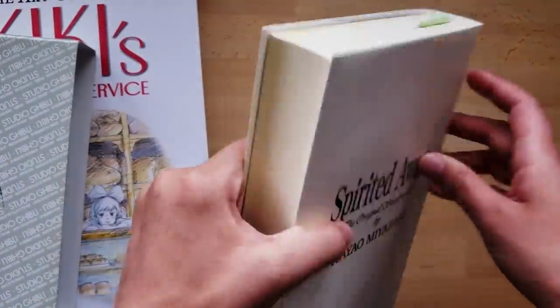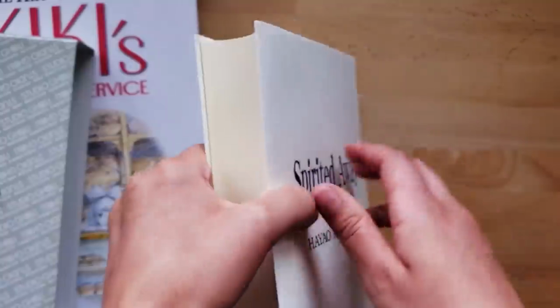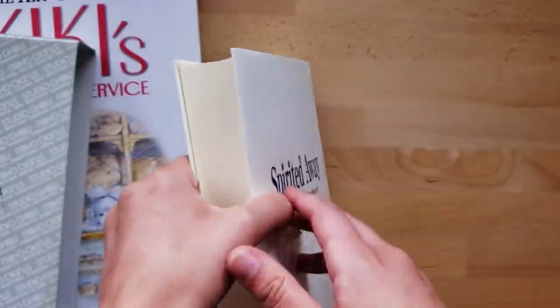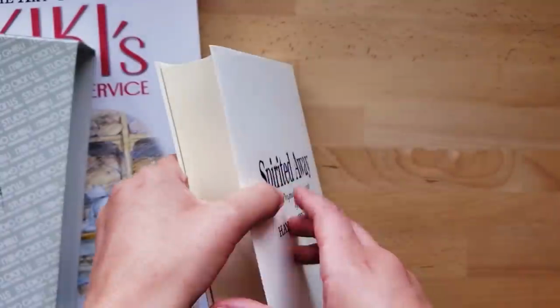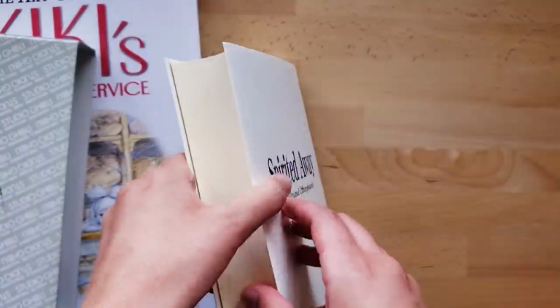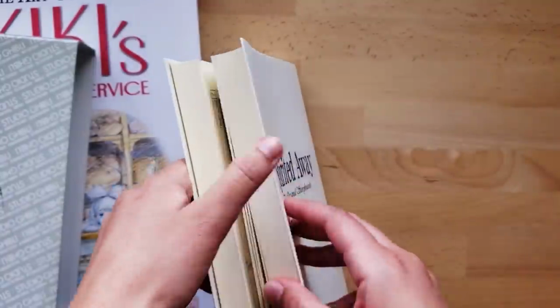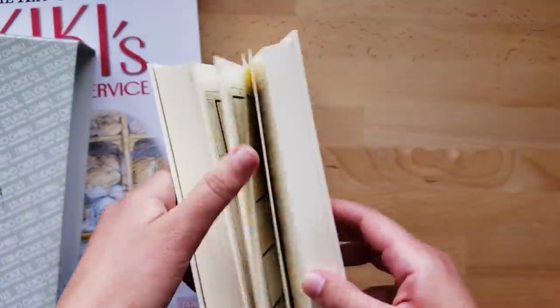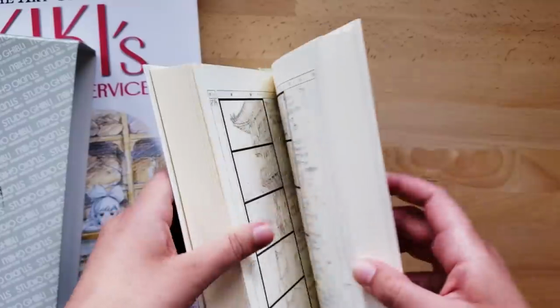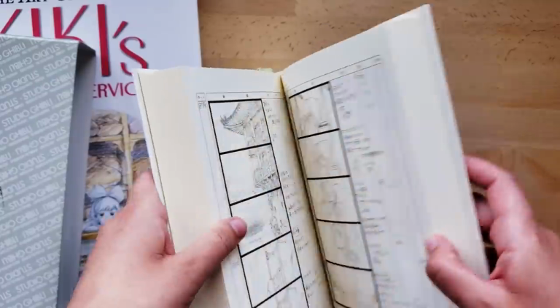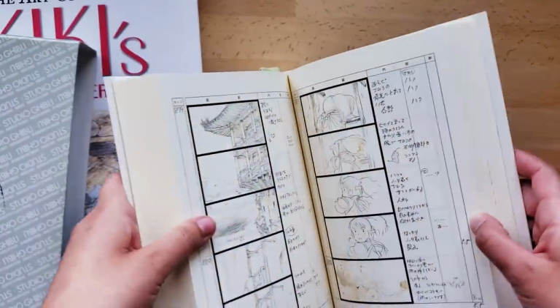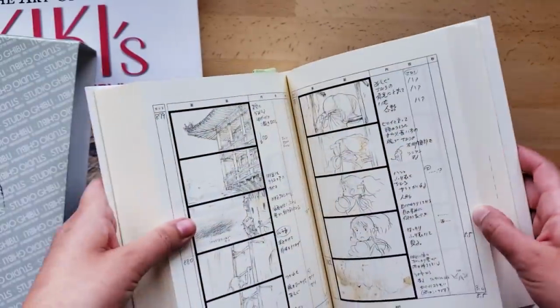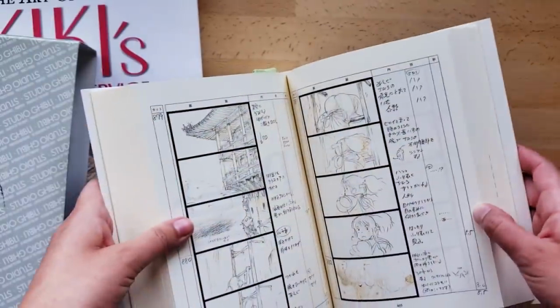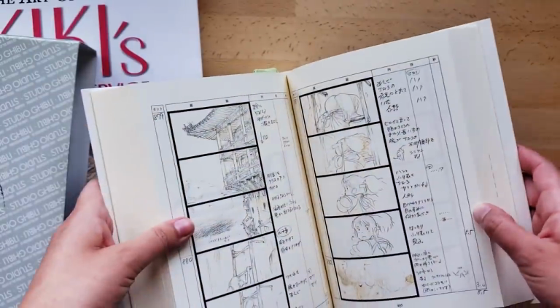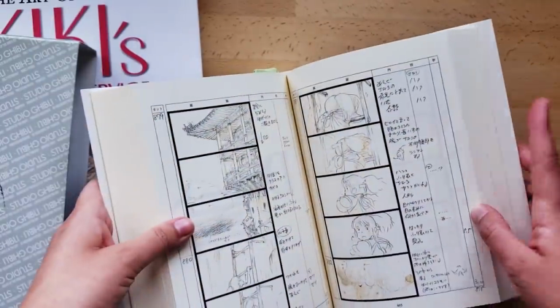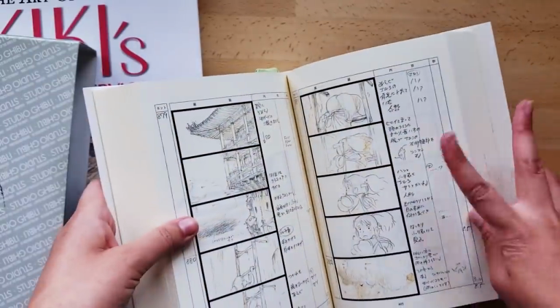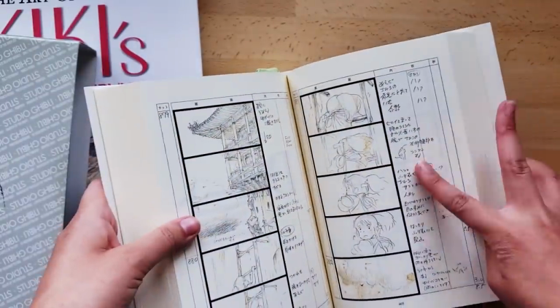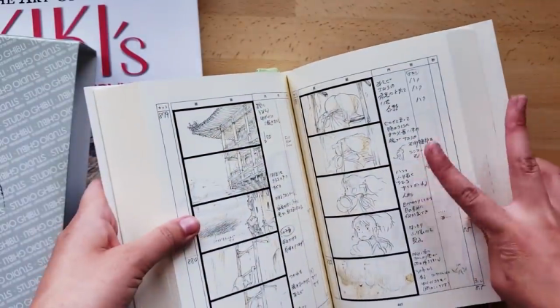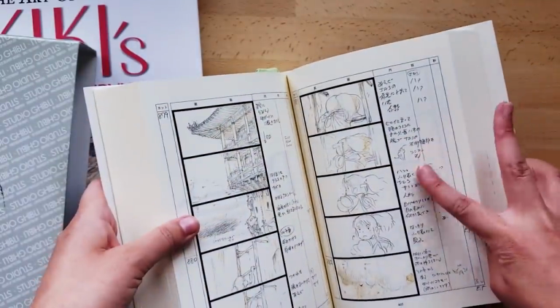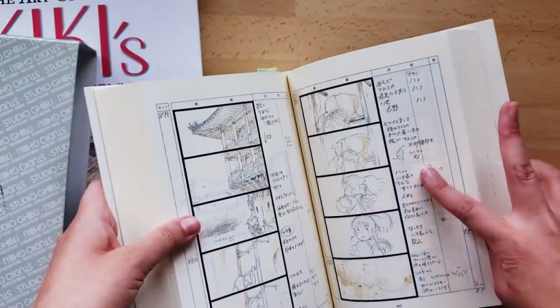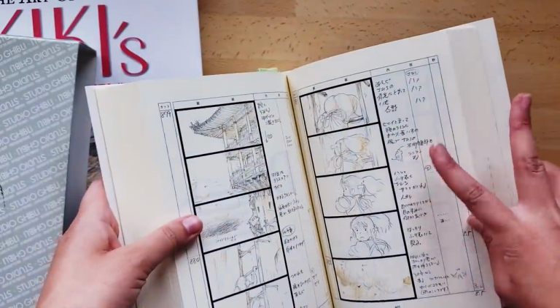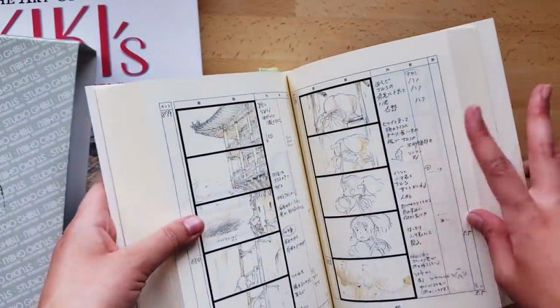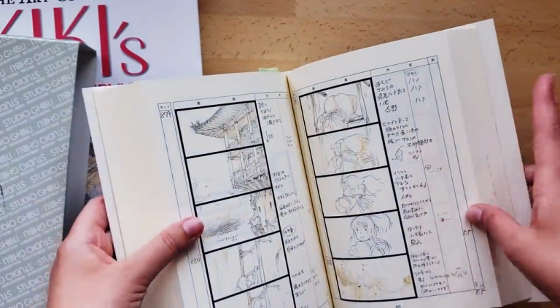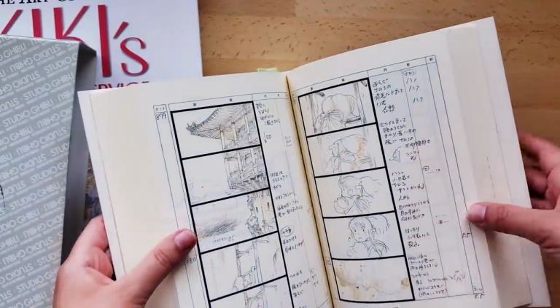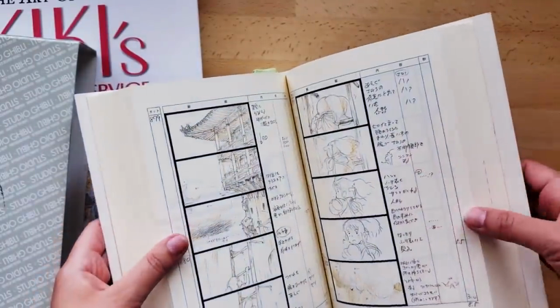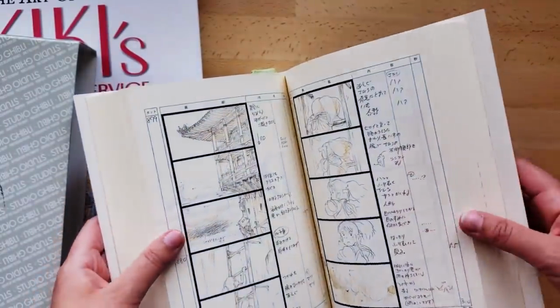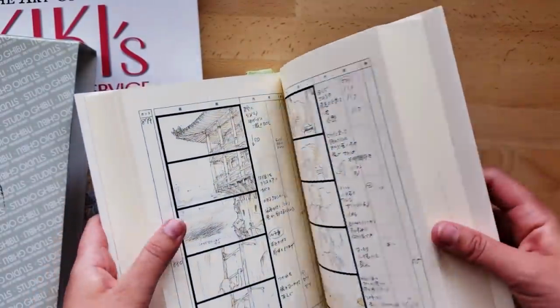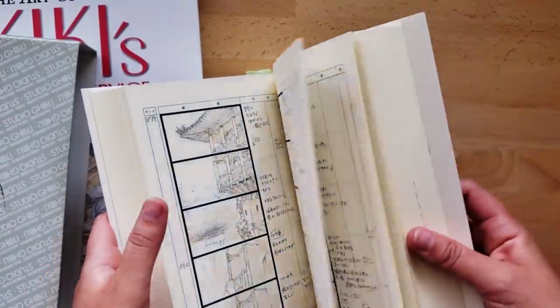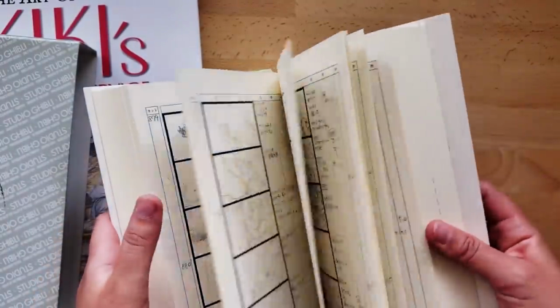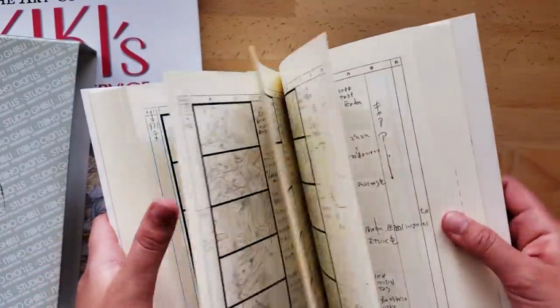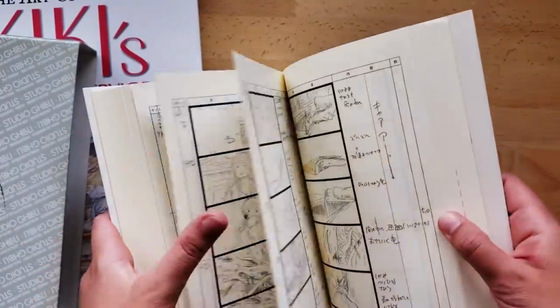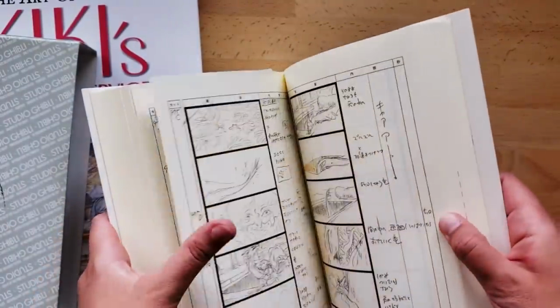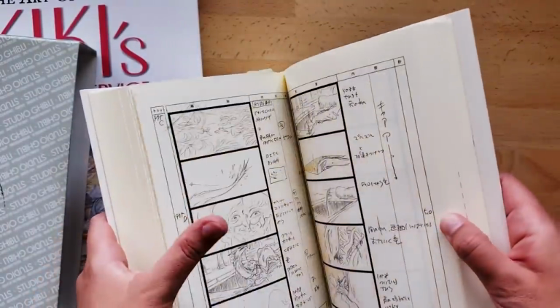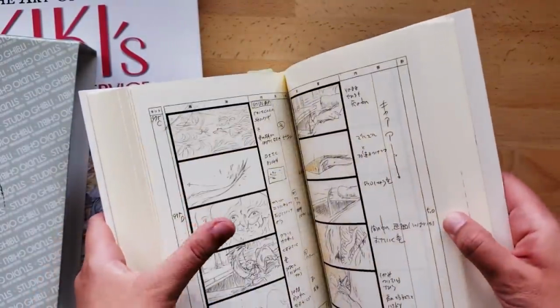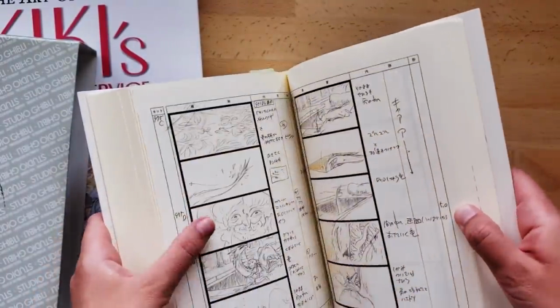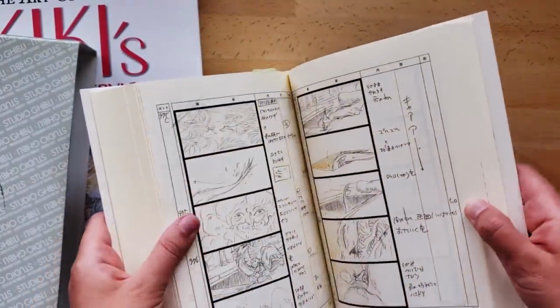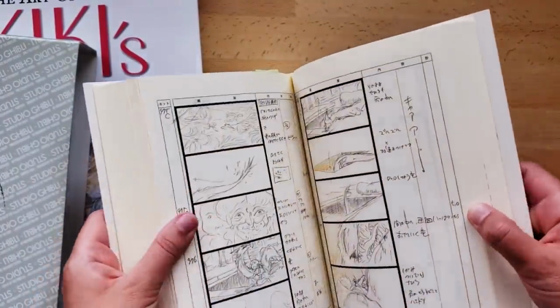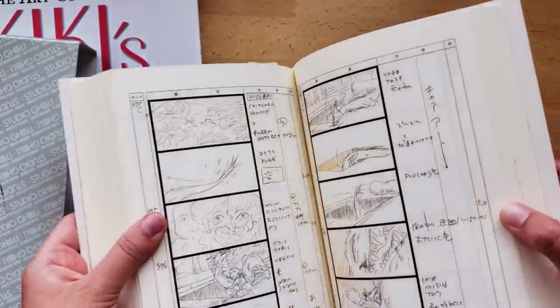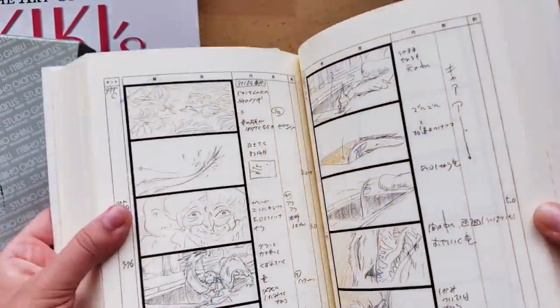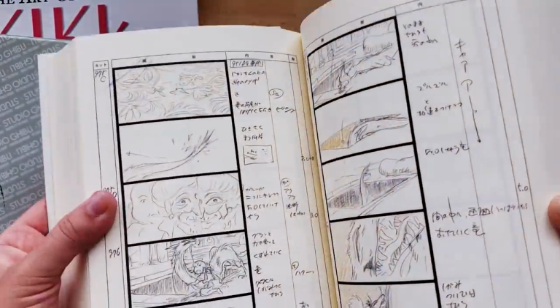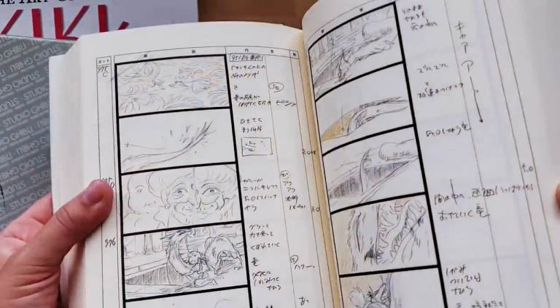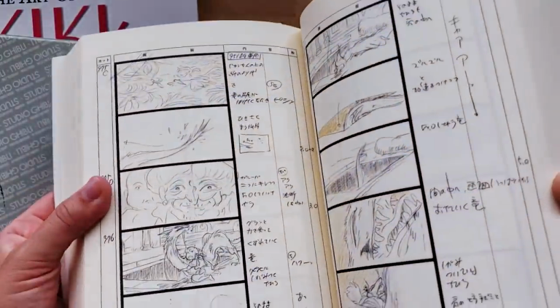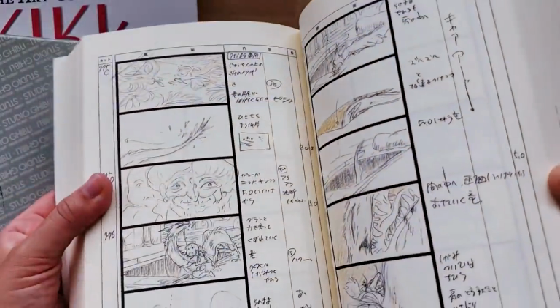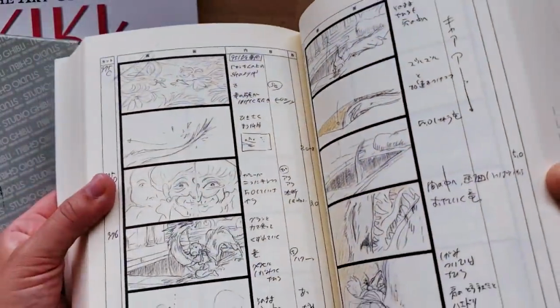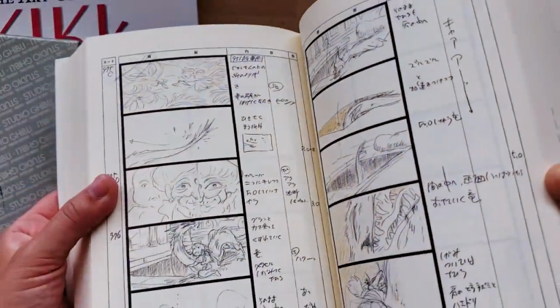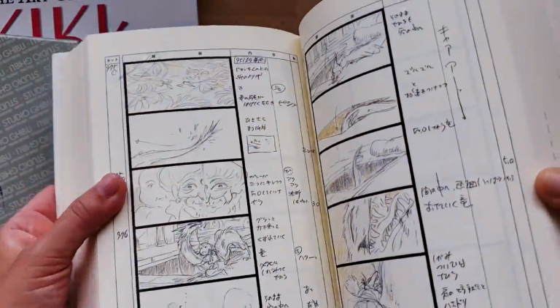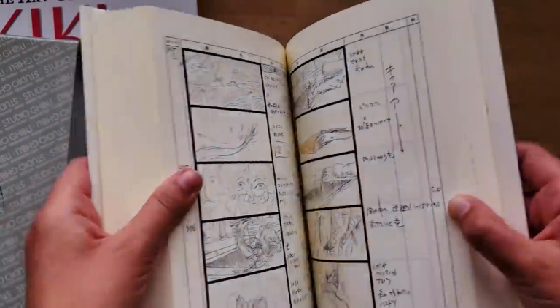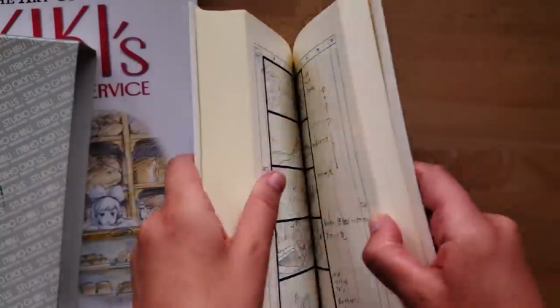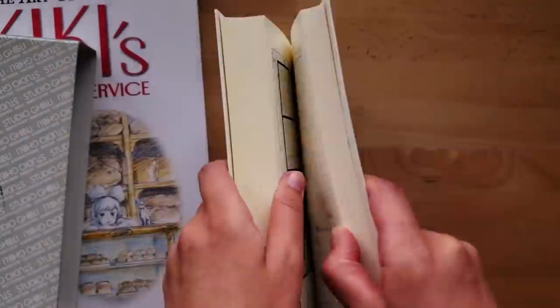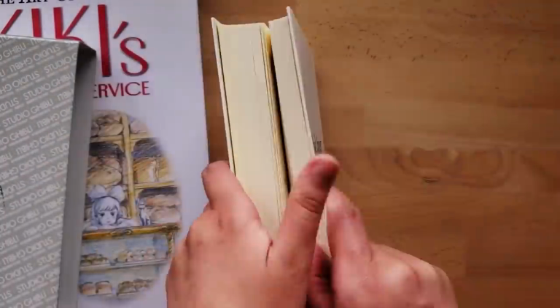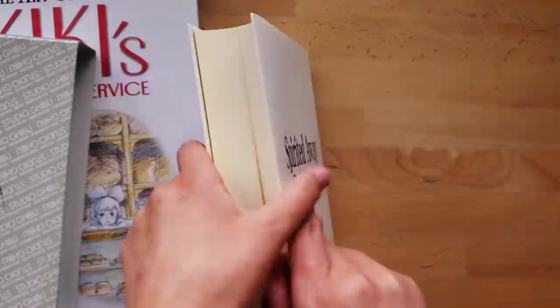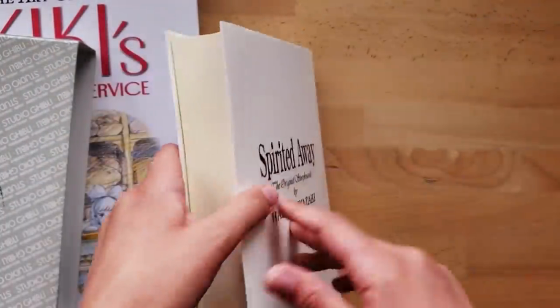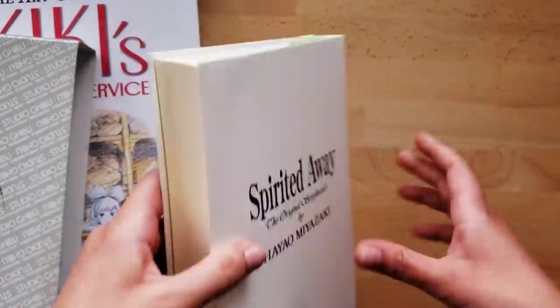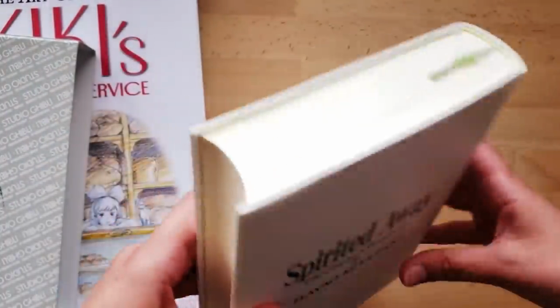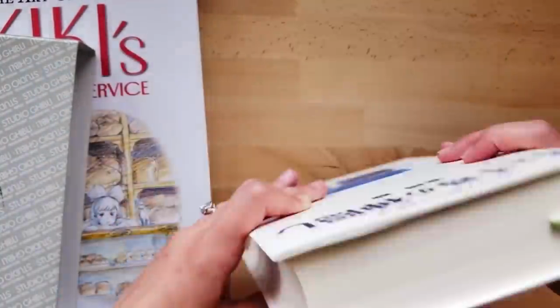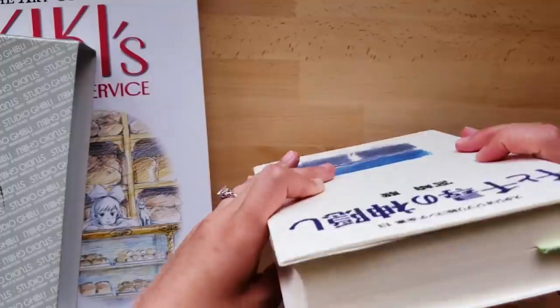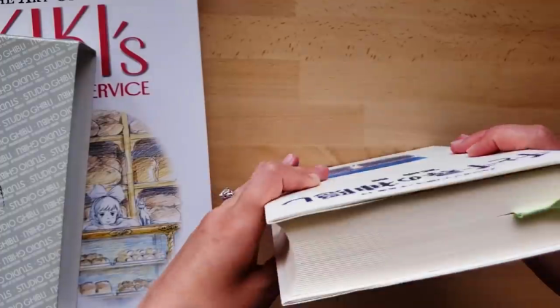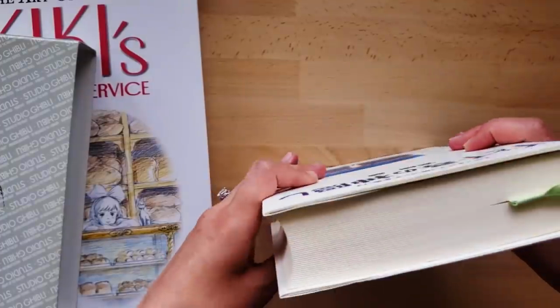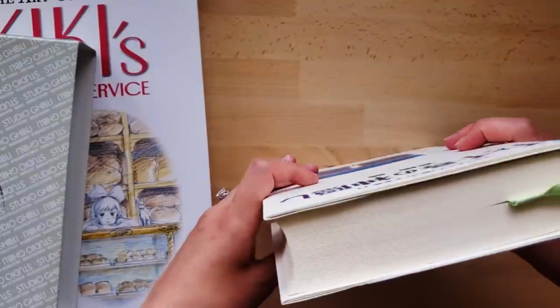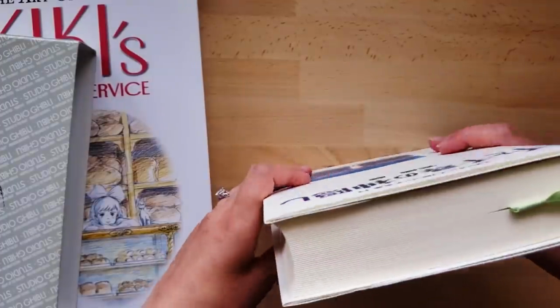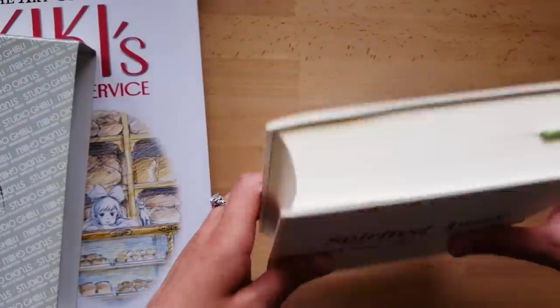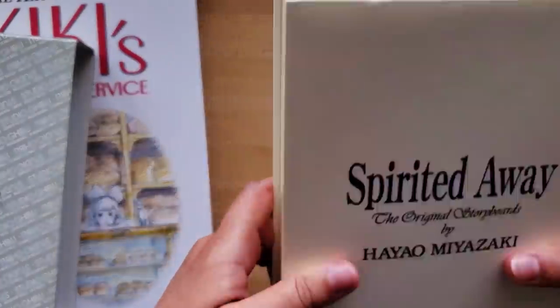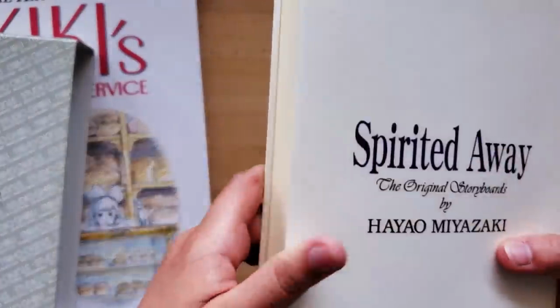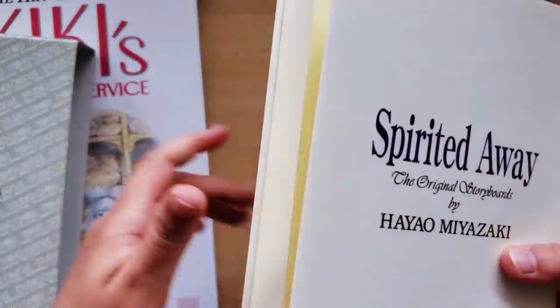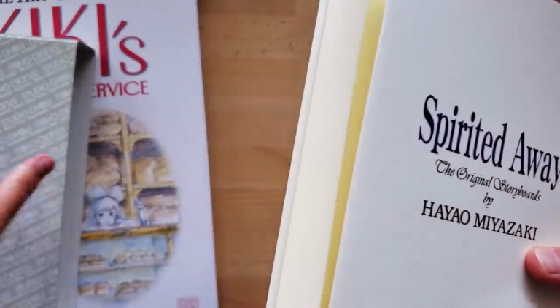I really wish that they had translations for these notes — that would have been incredible. But yeah, I learned a lot from these.